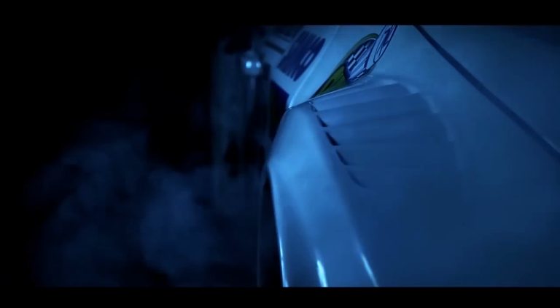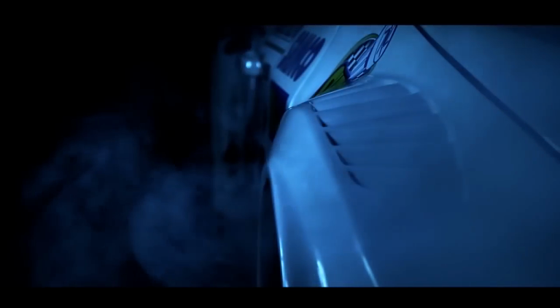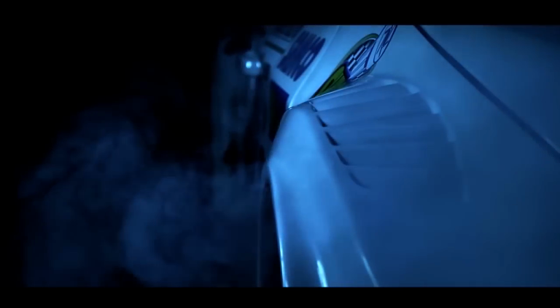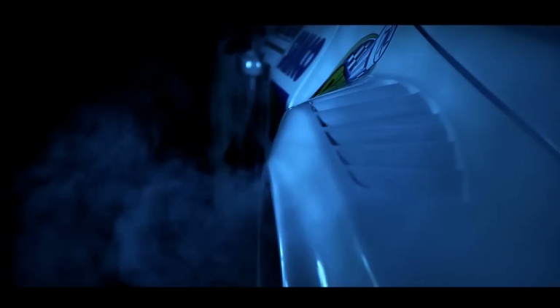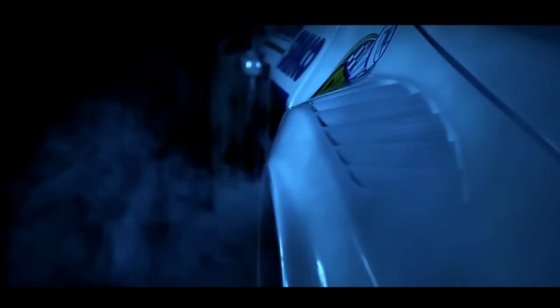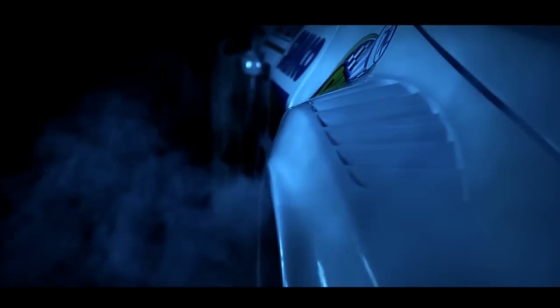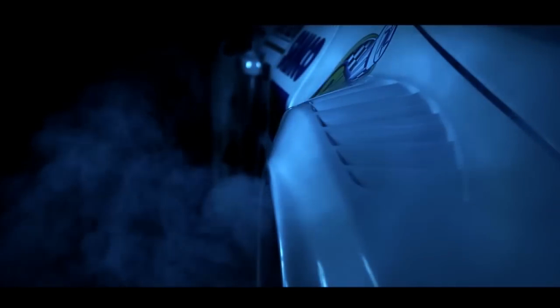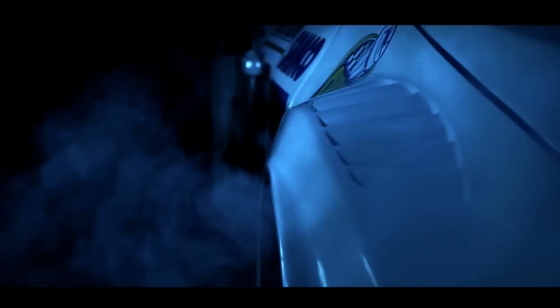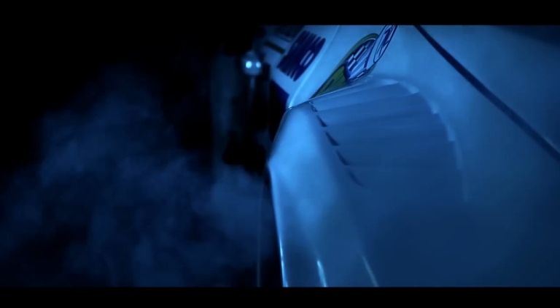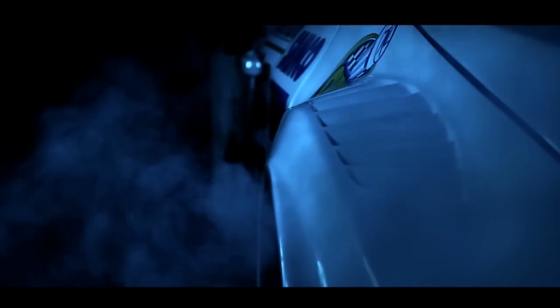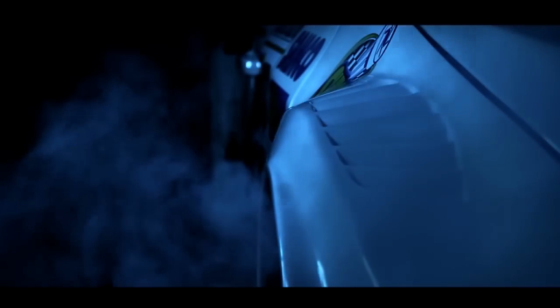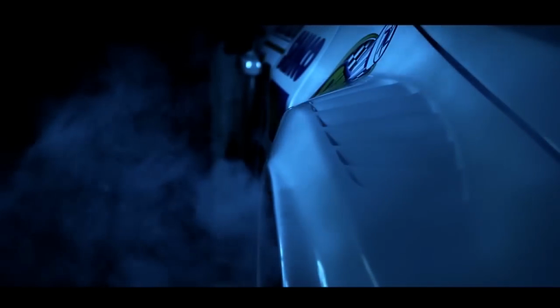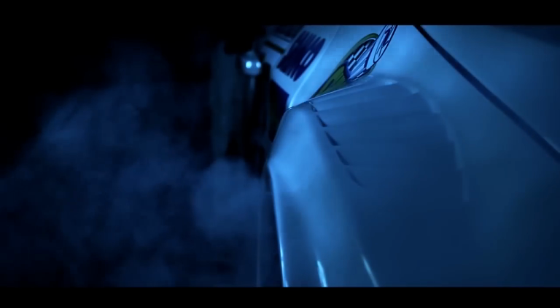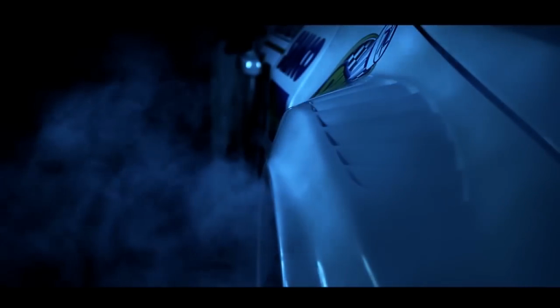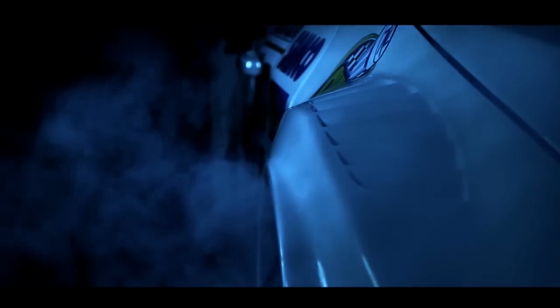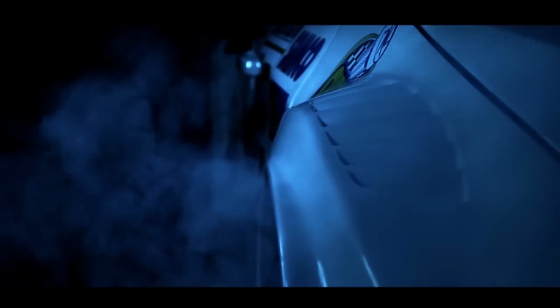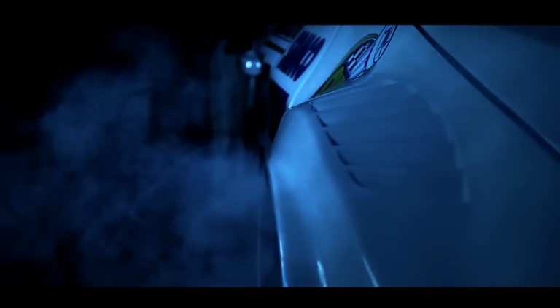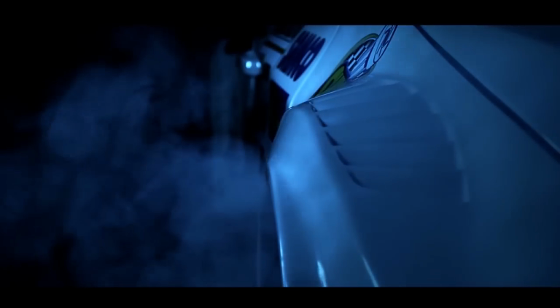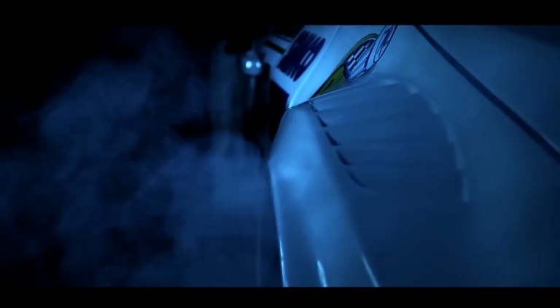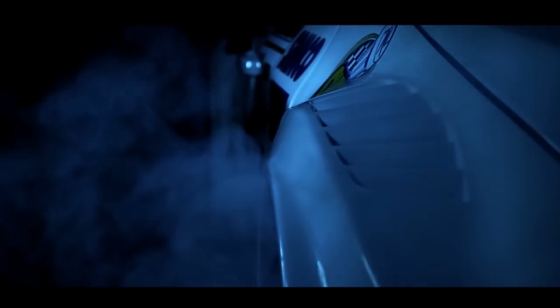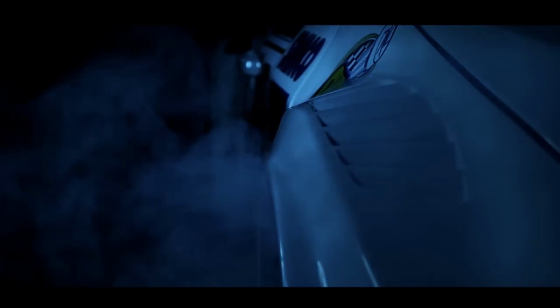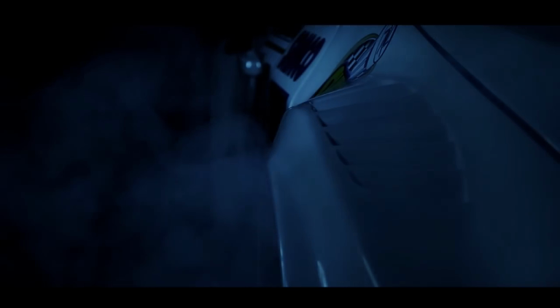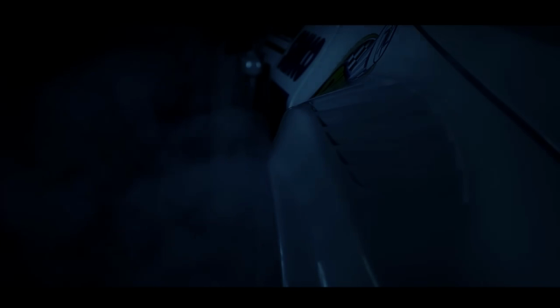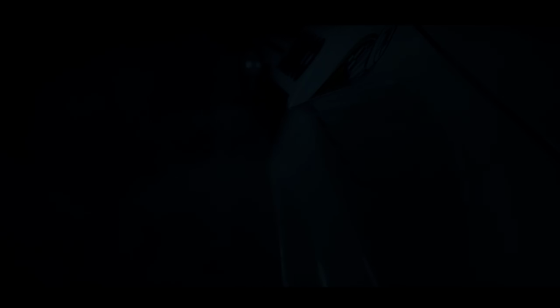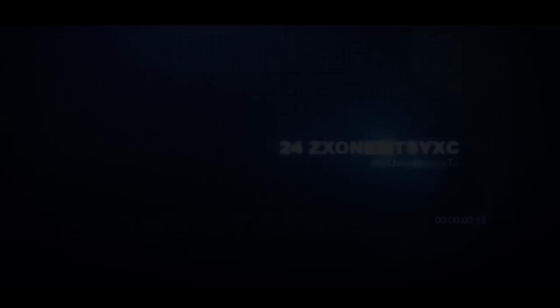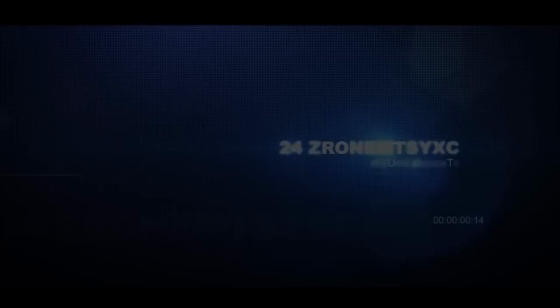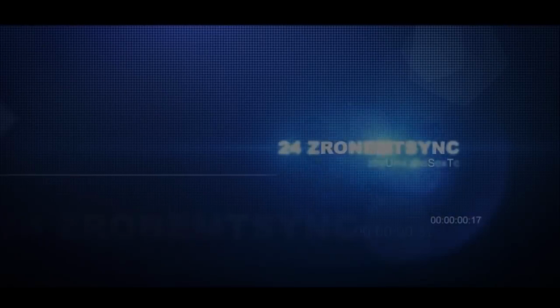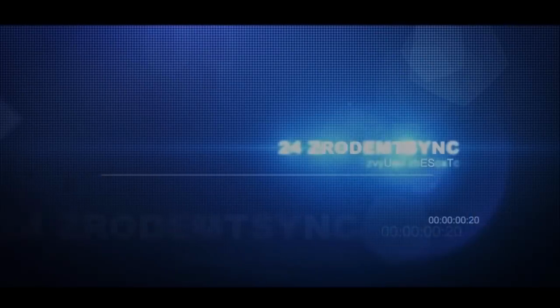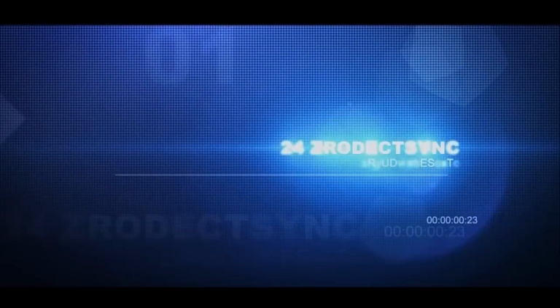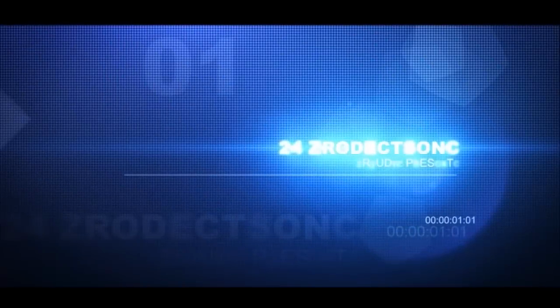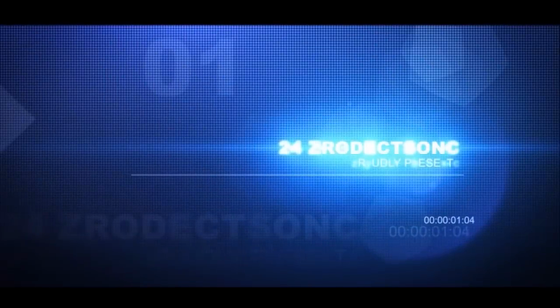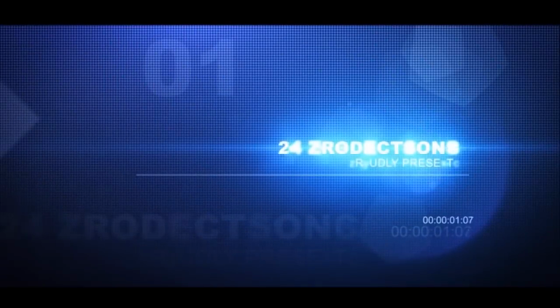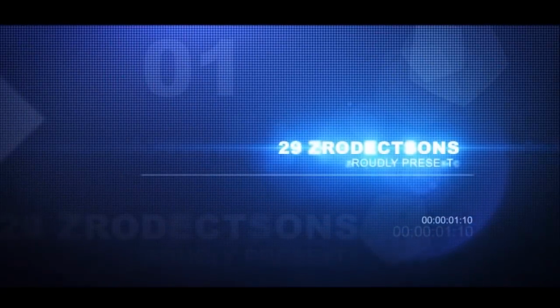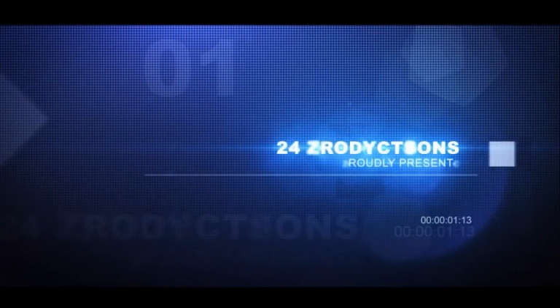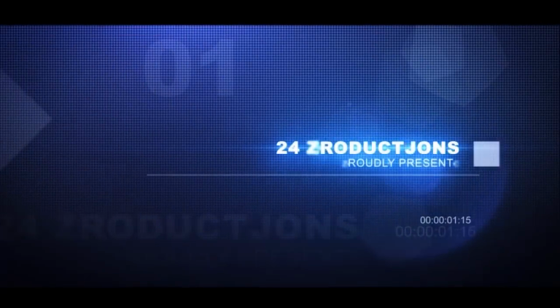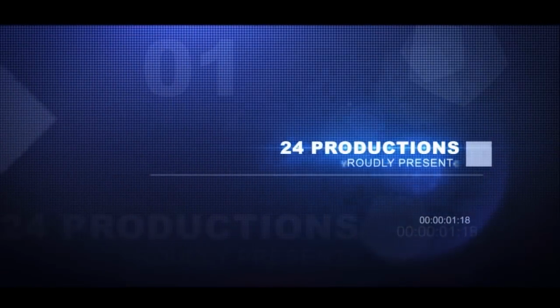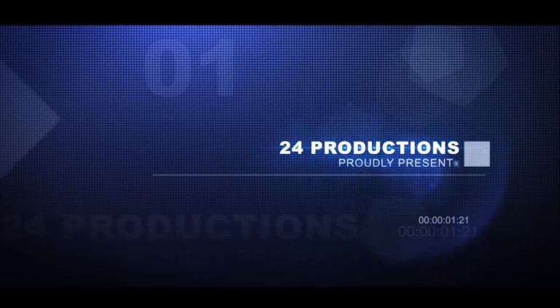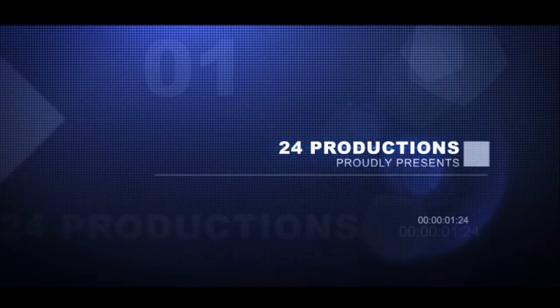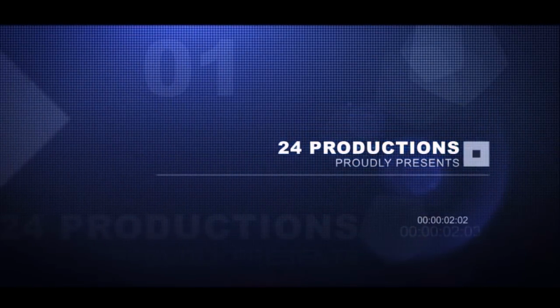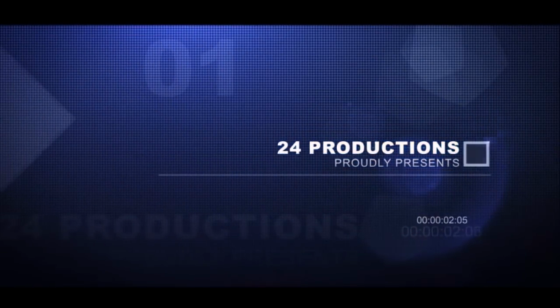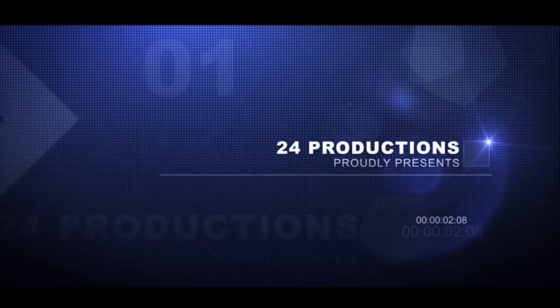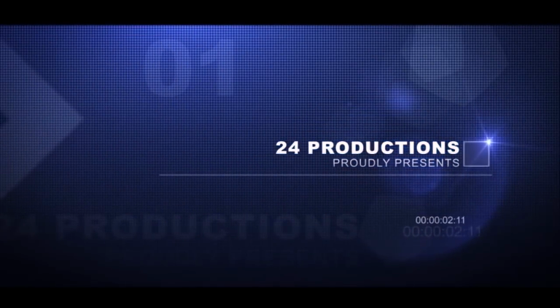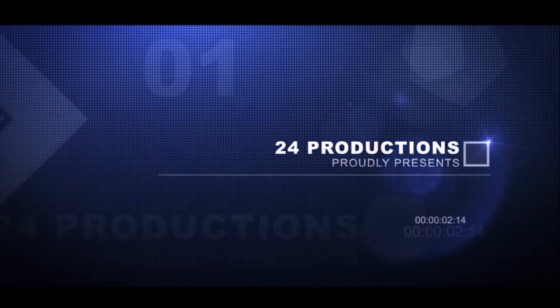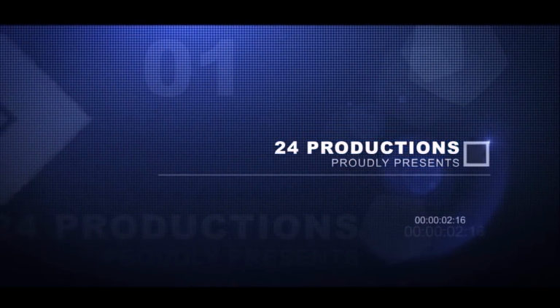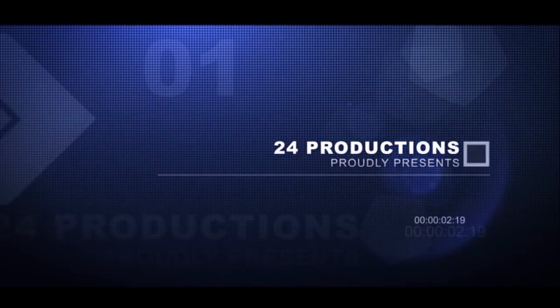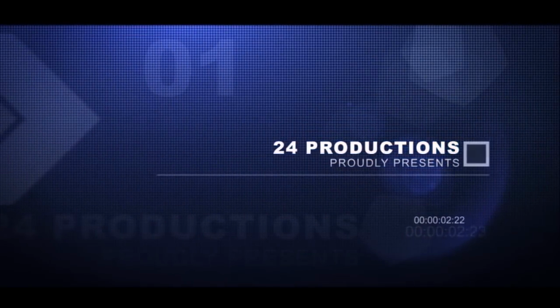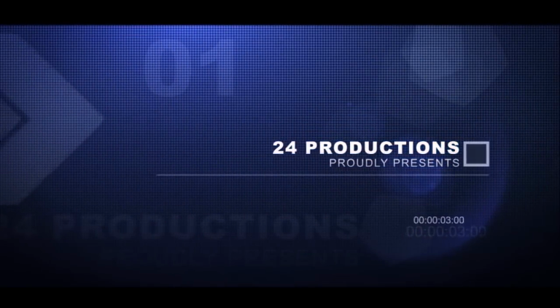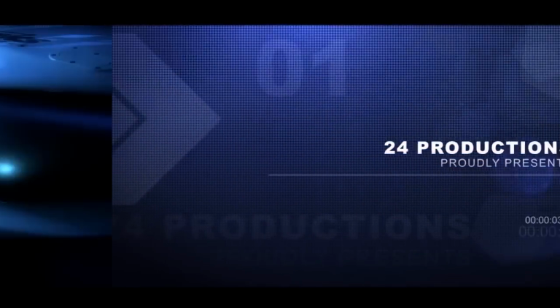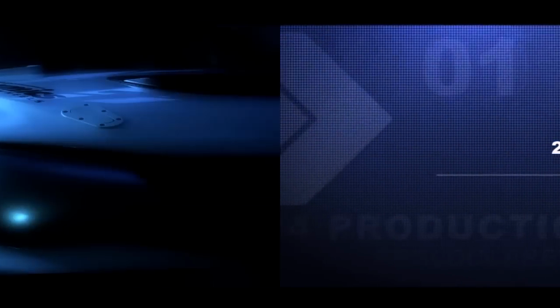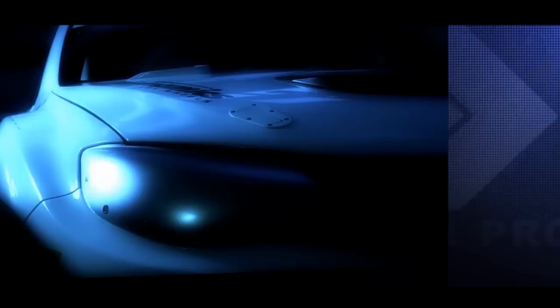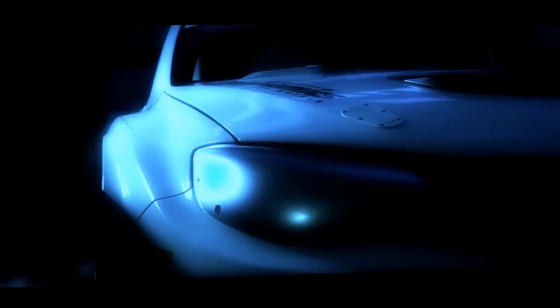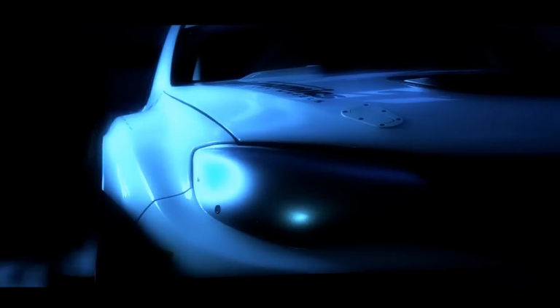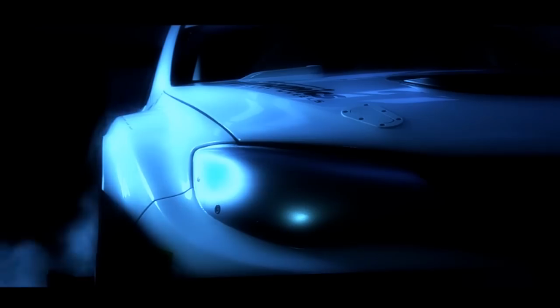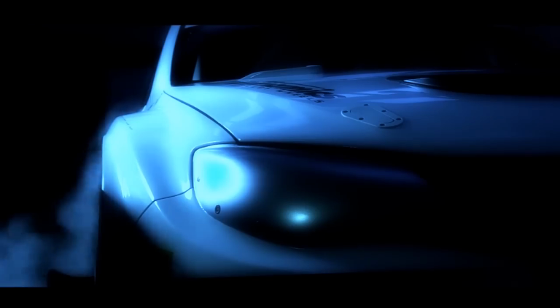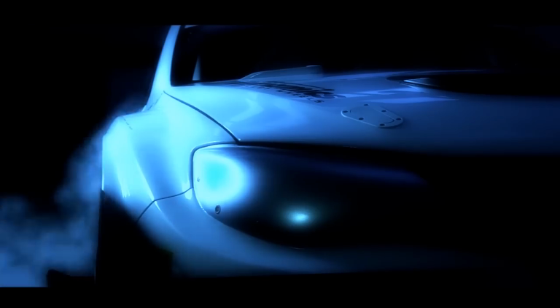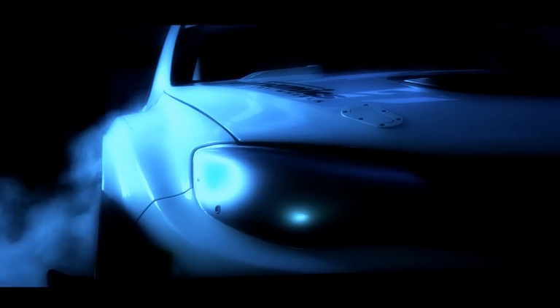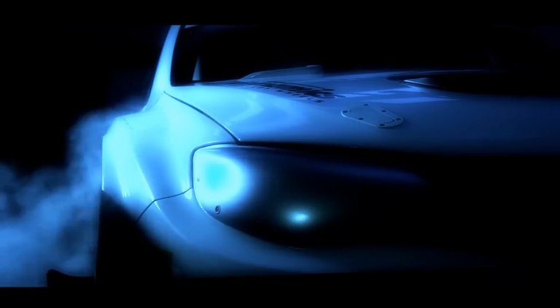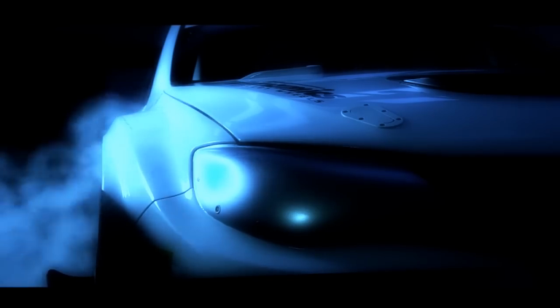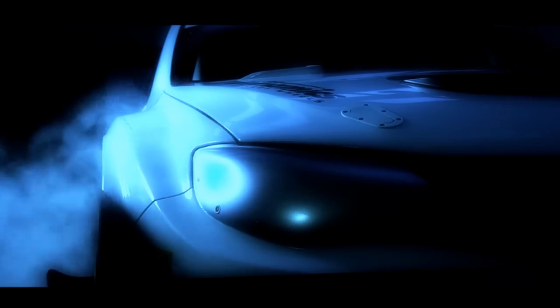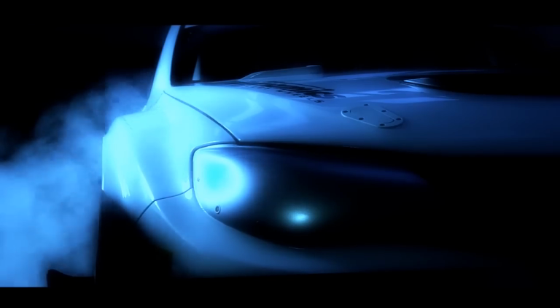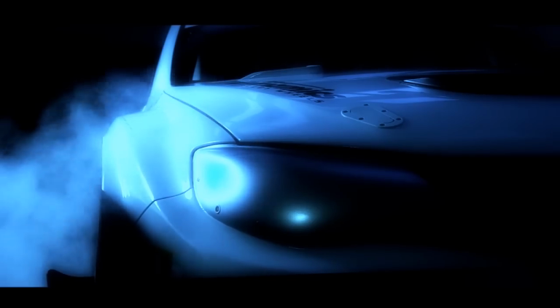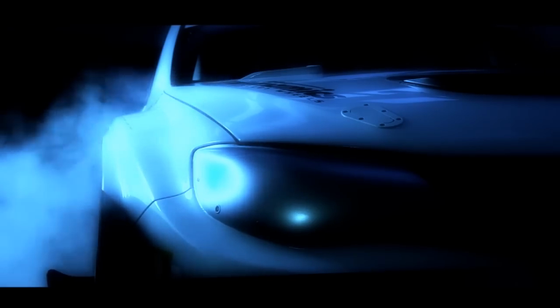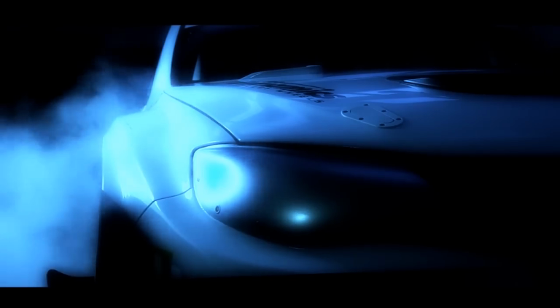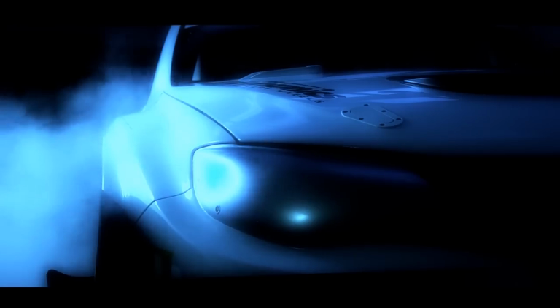These are extreme modifications — power and aero. These are the quickest and fastest cars that you'll see here at Time Attack that are going to be competing.